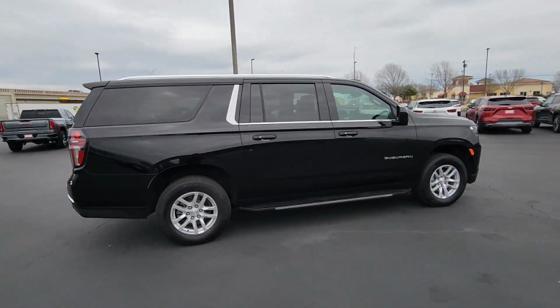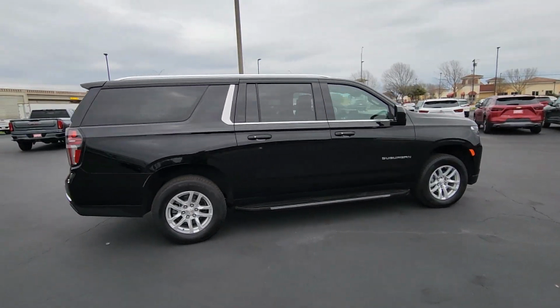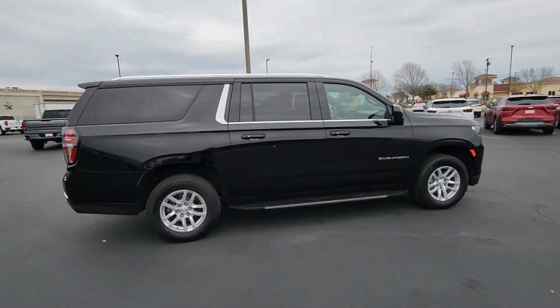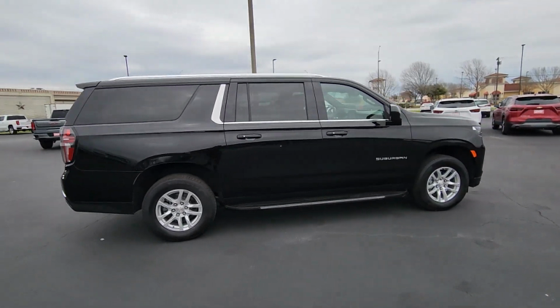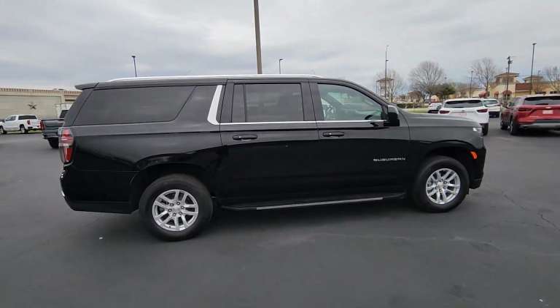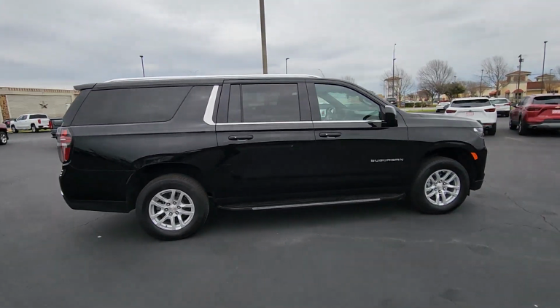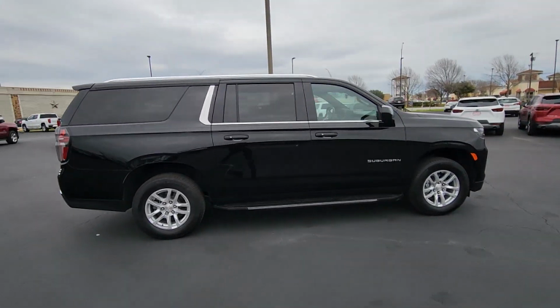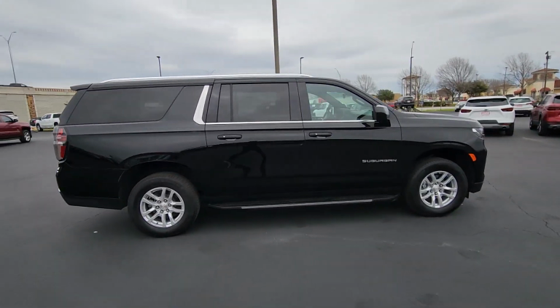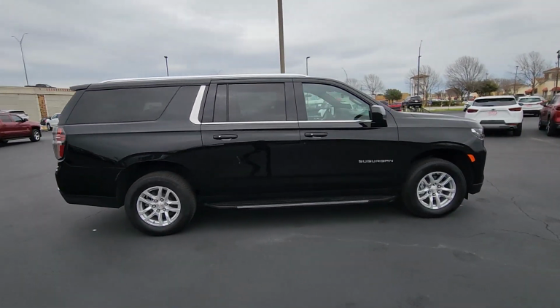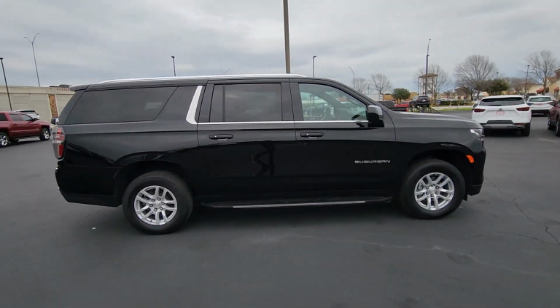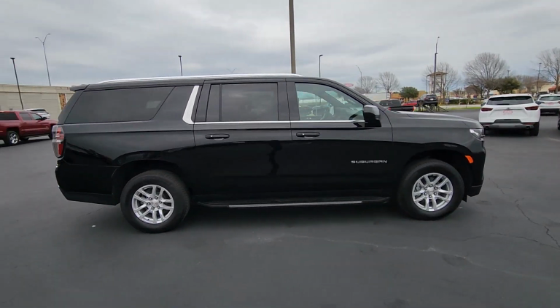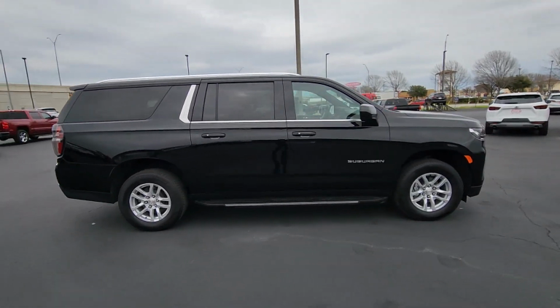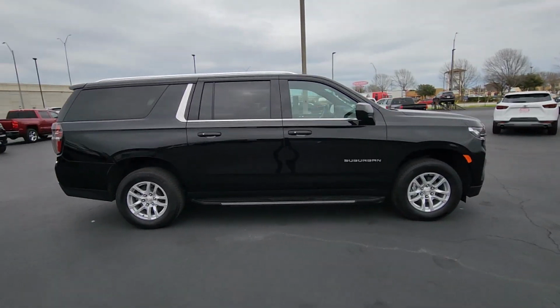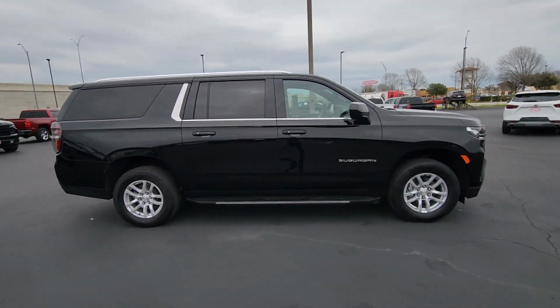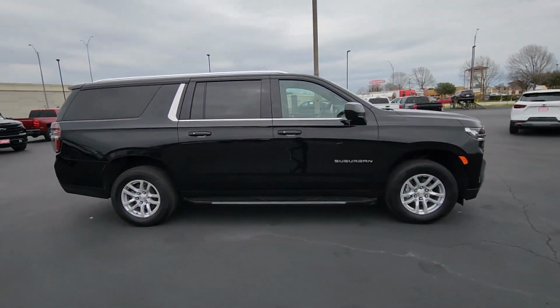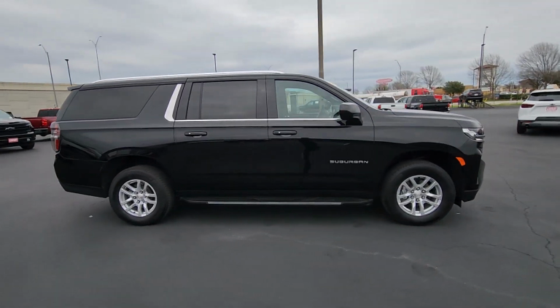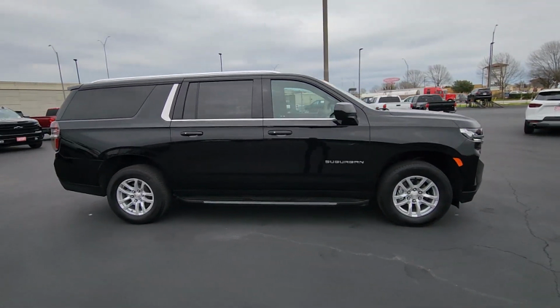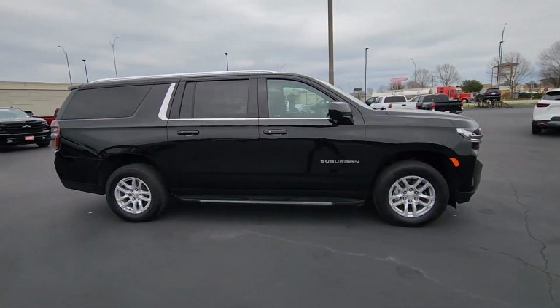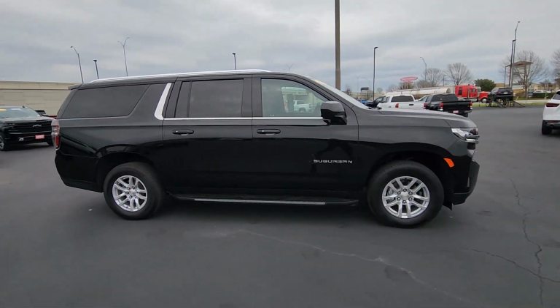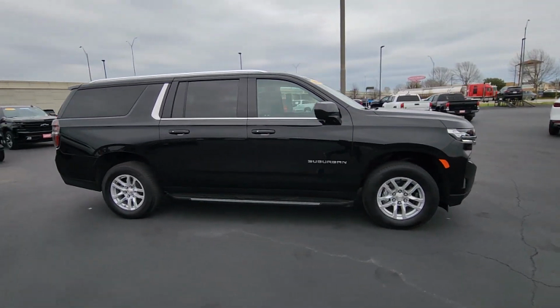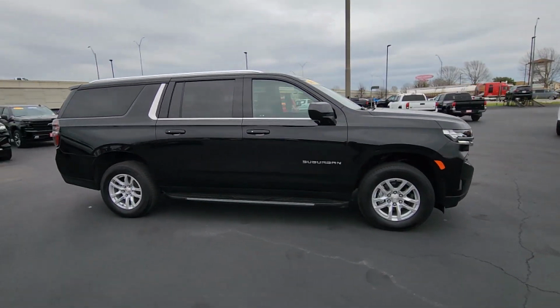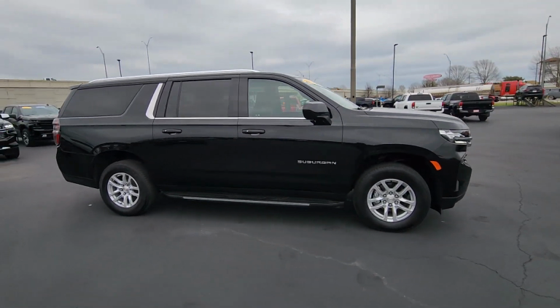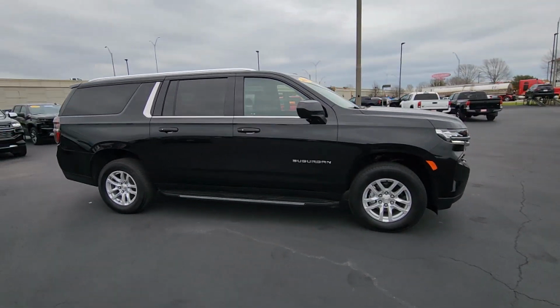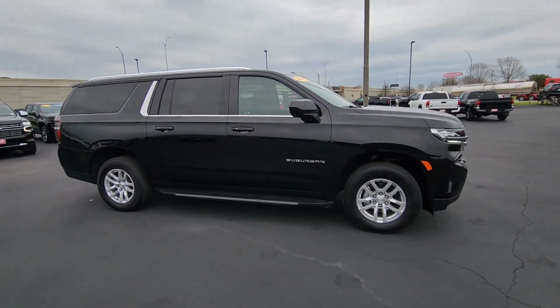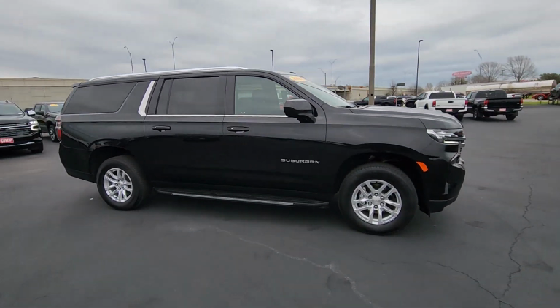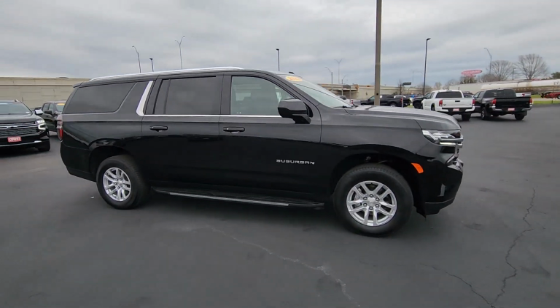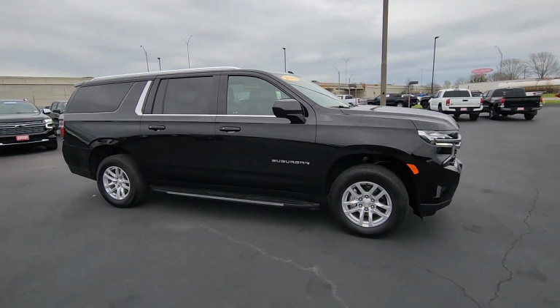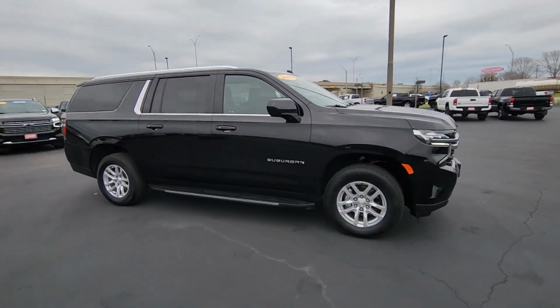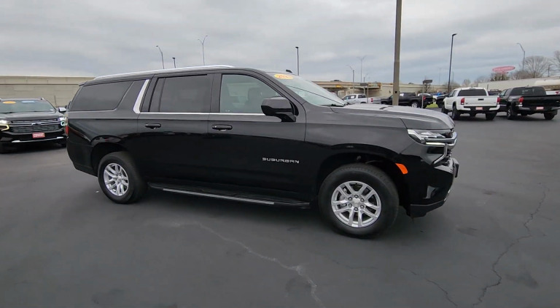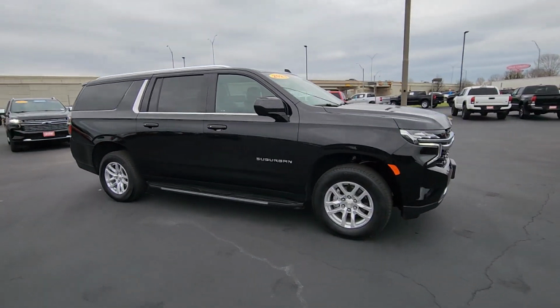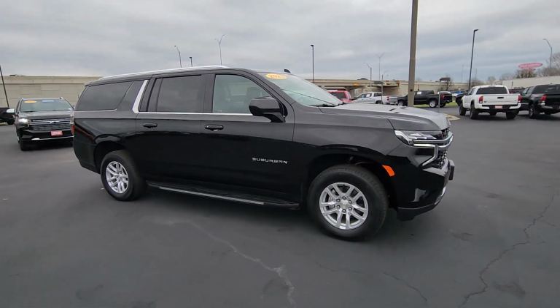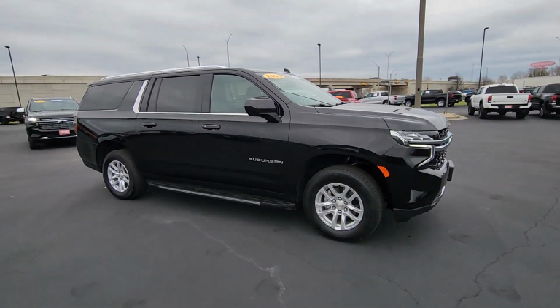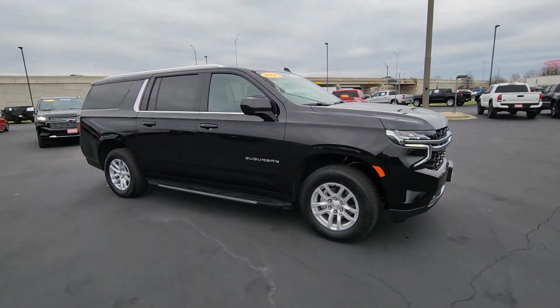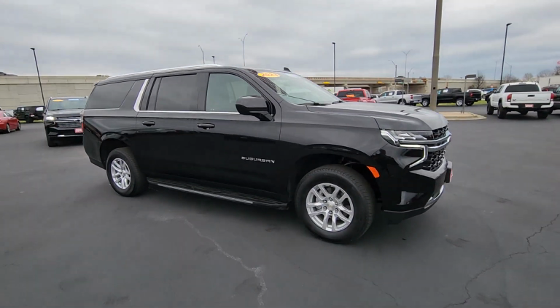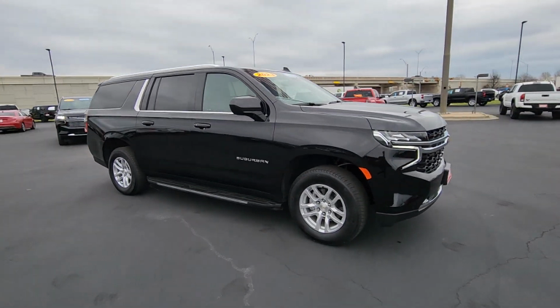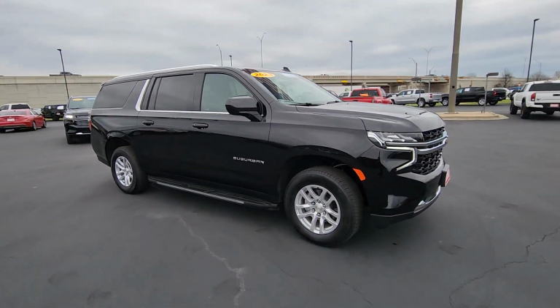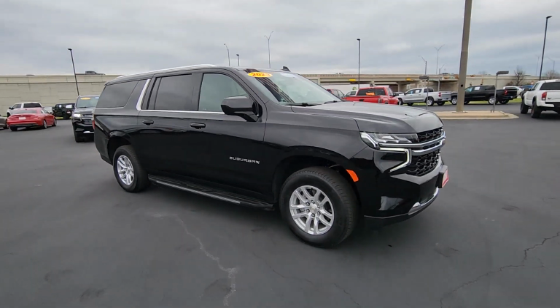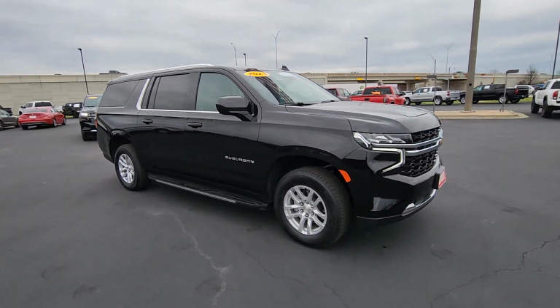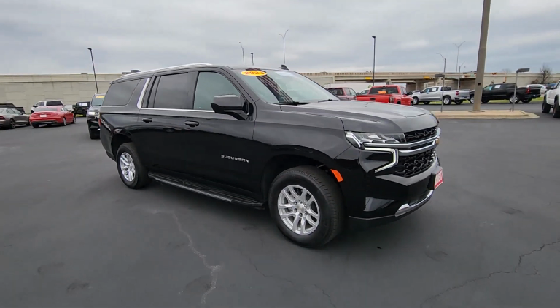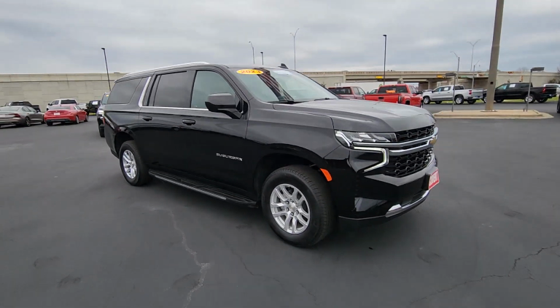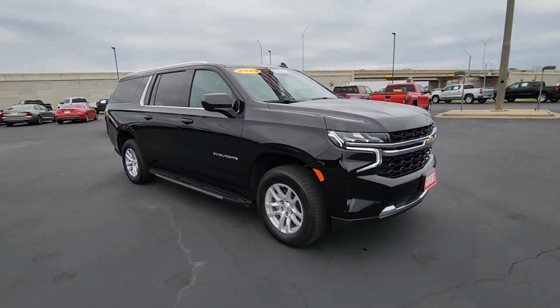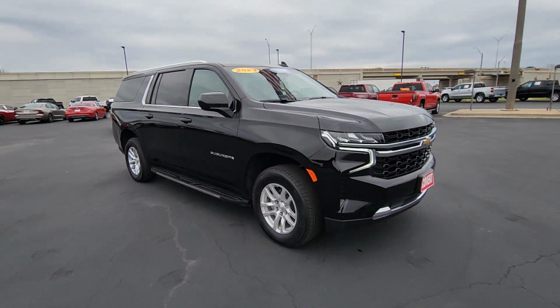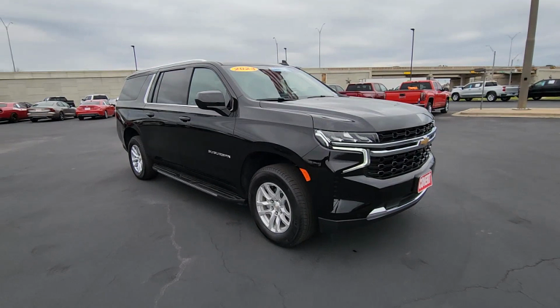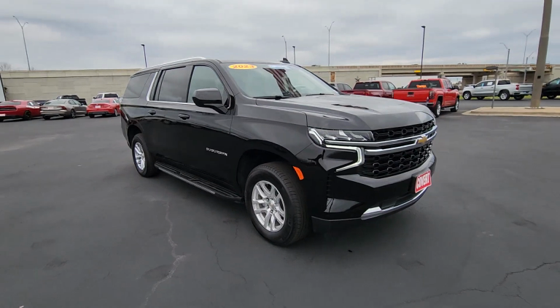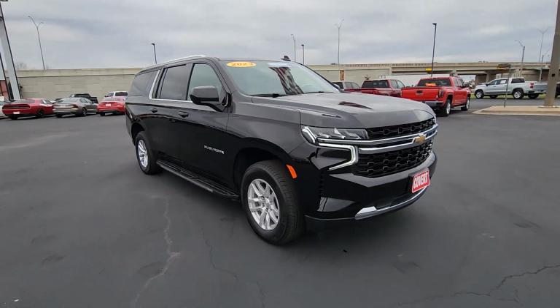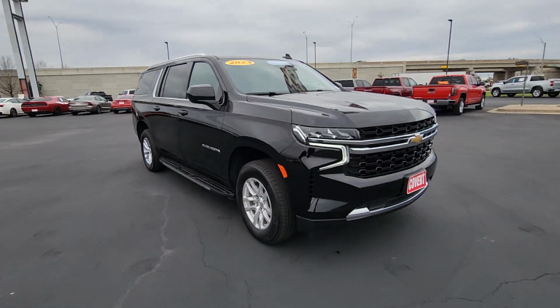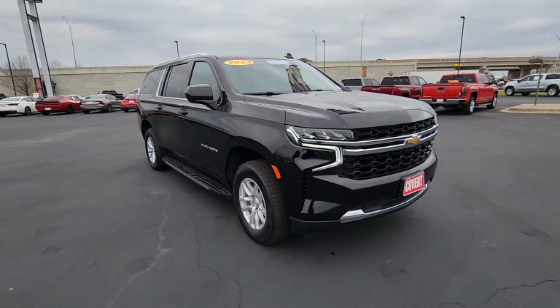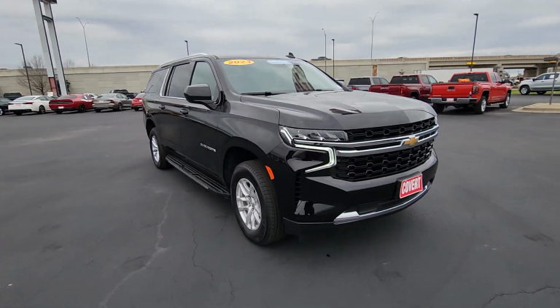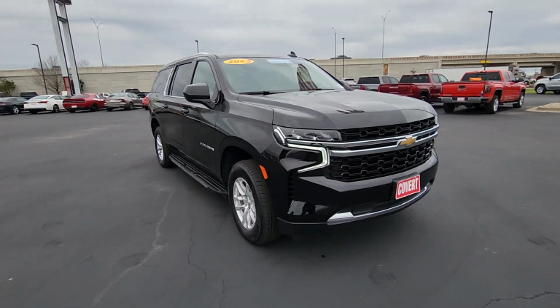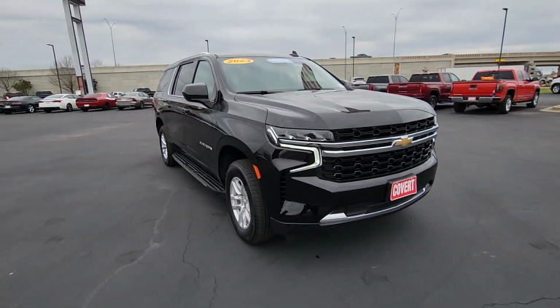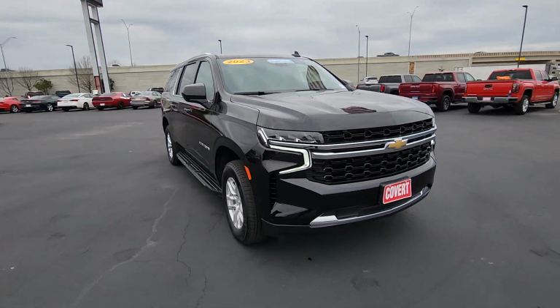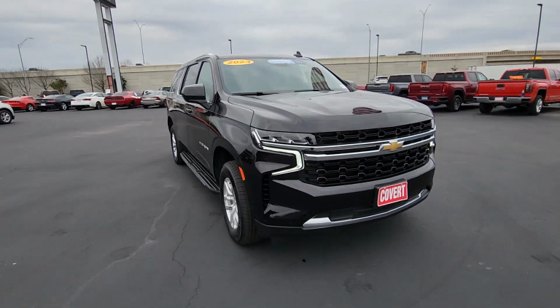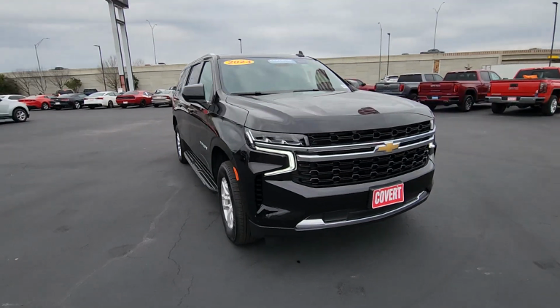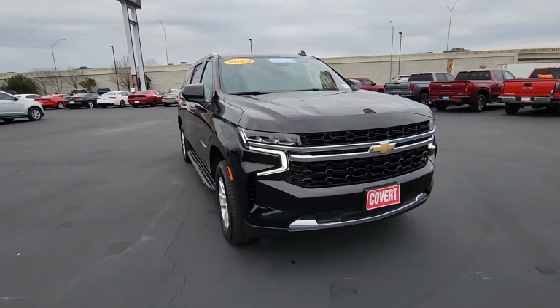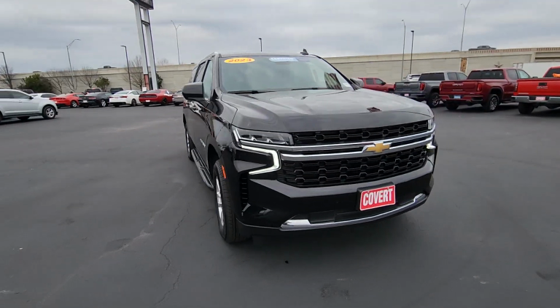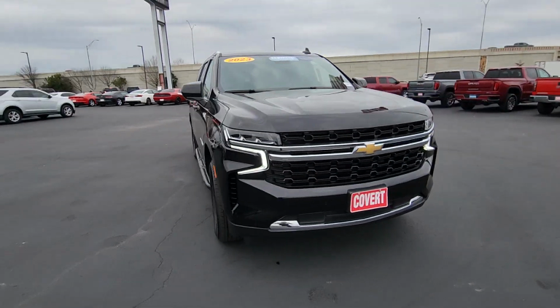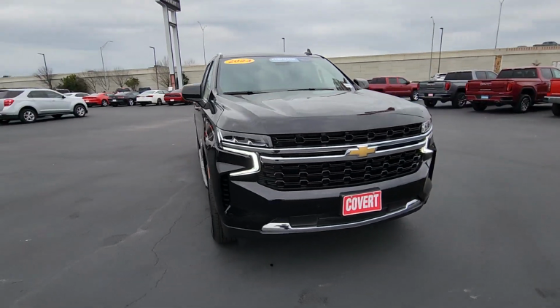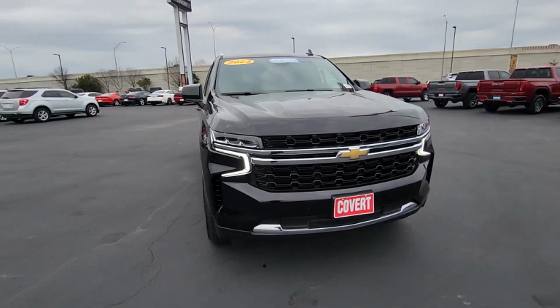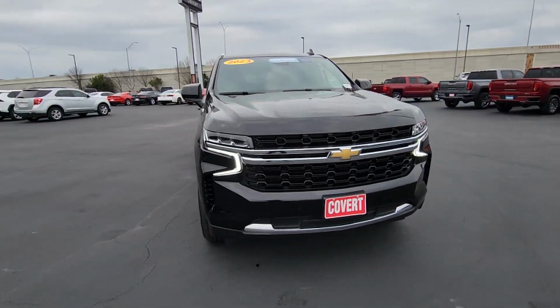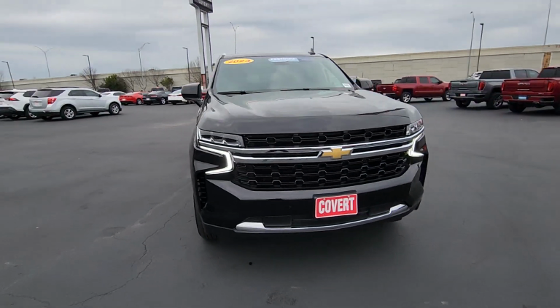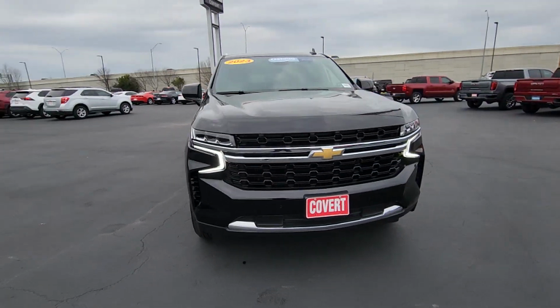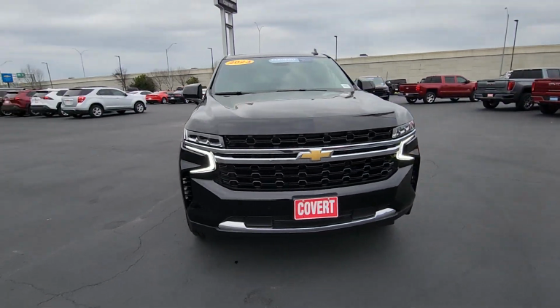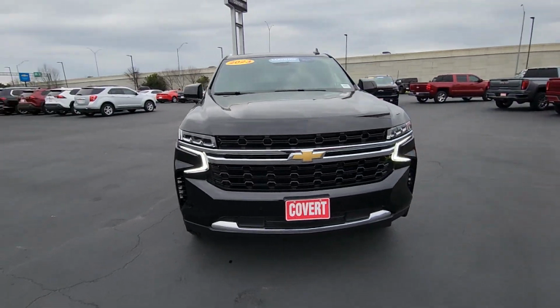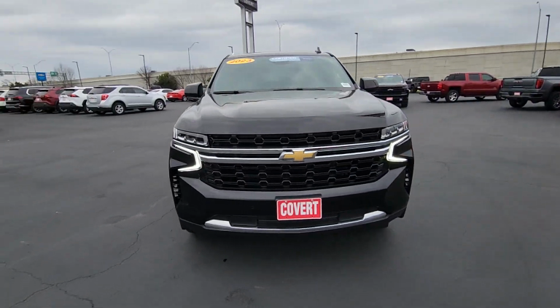Whether you're taking that road trip or tackling a big project, keep your family safe, comfortable, and connected in the Suburban.